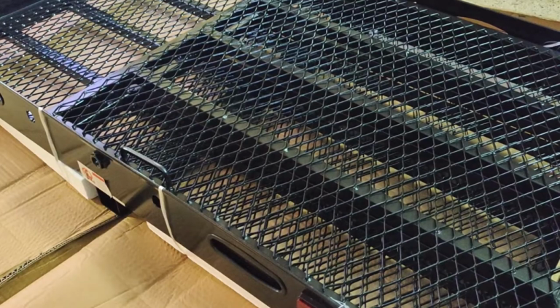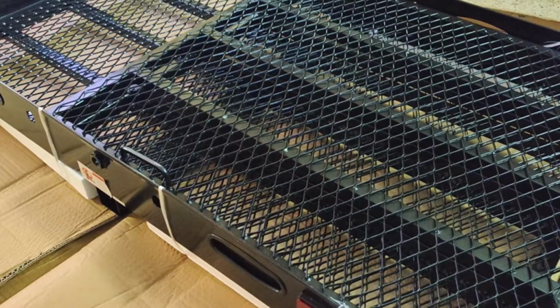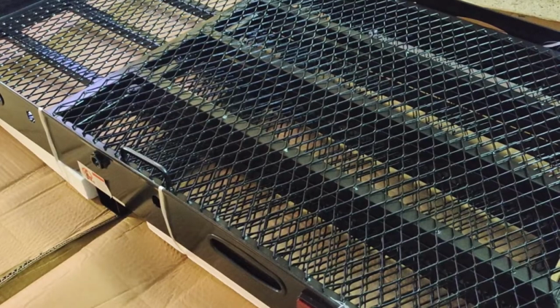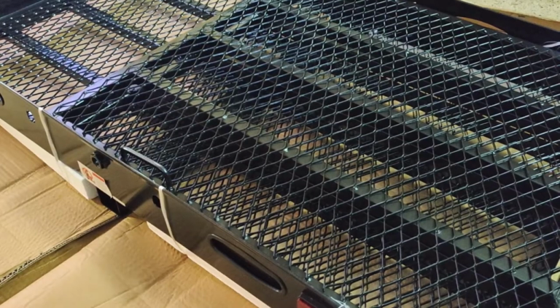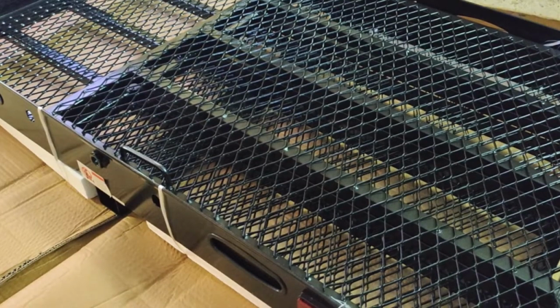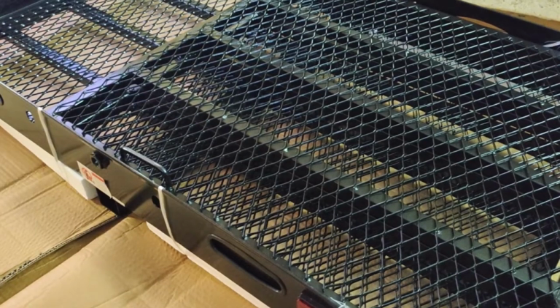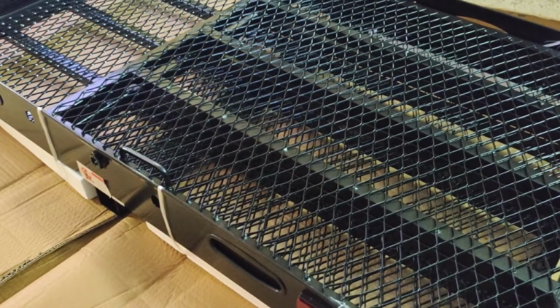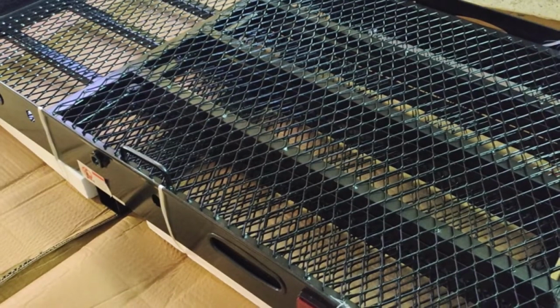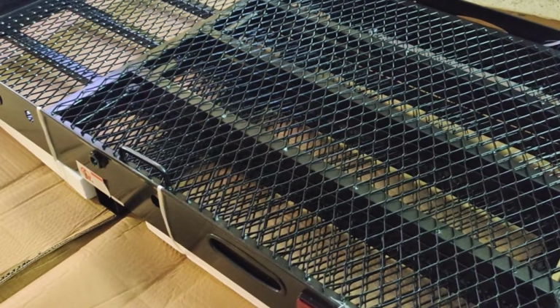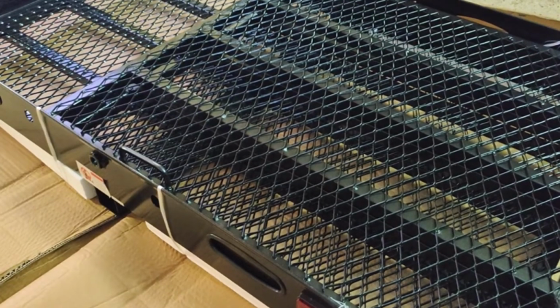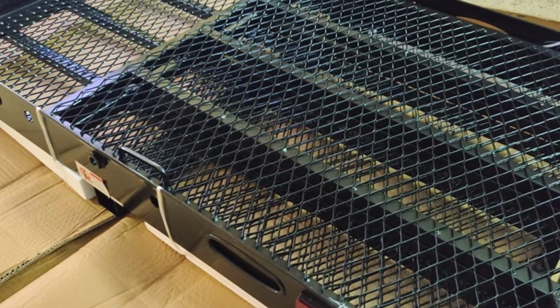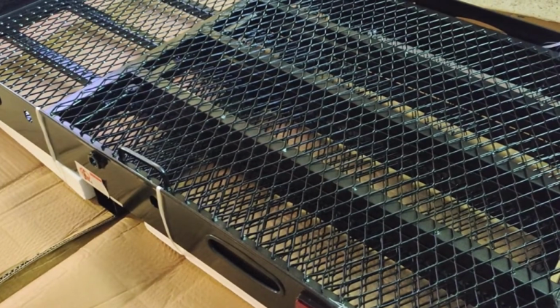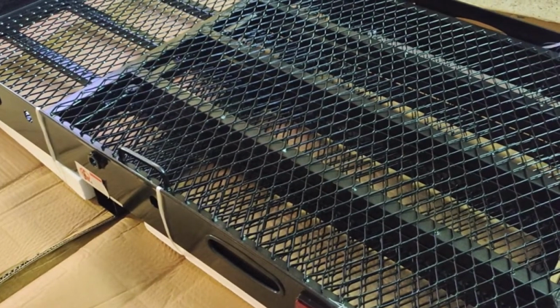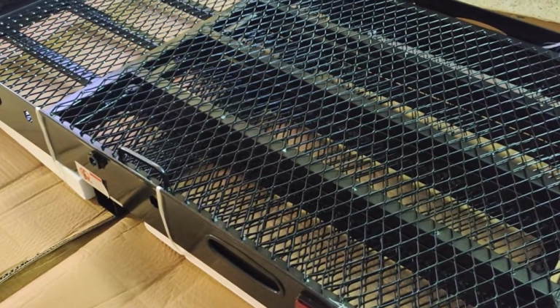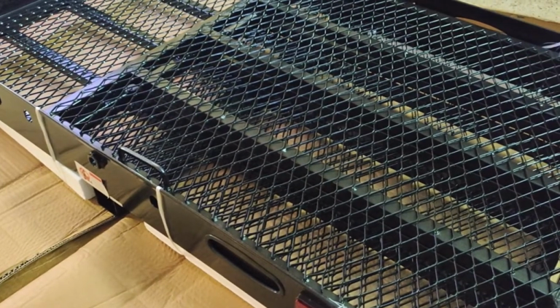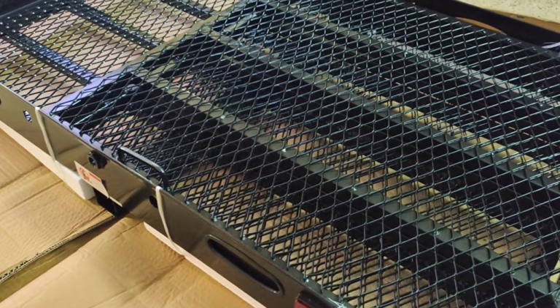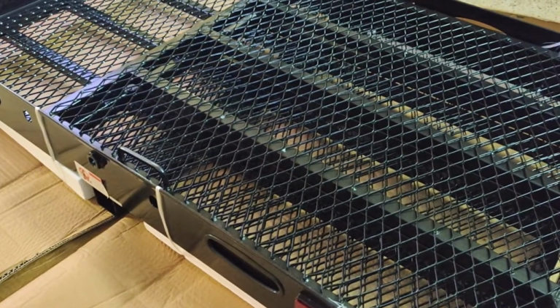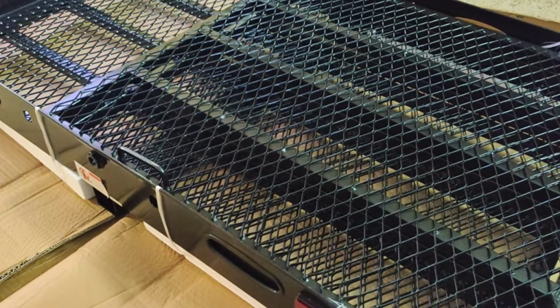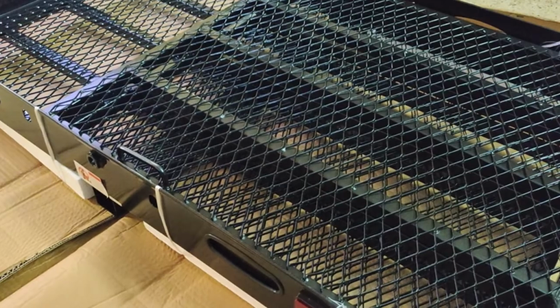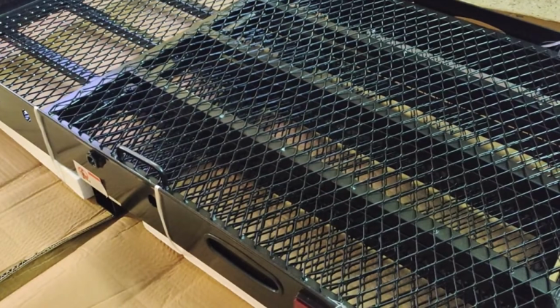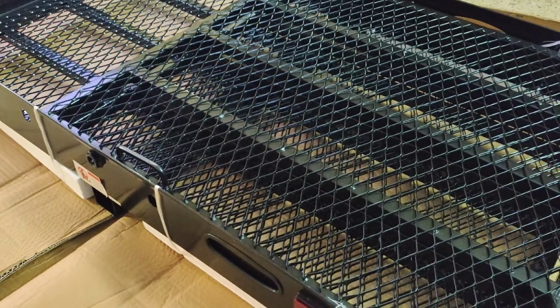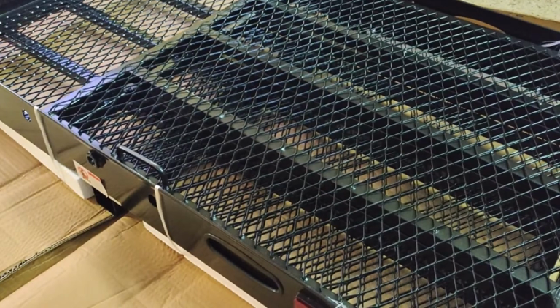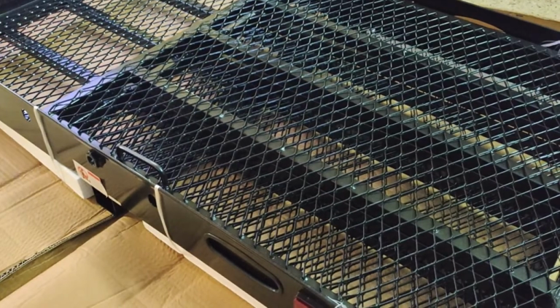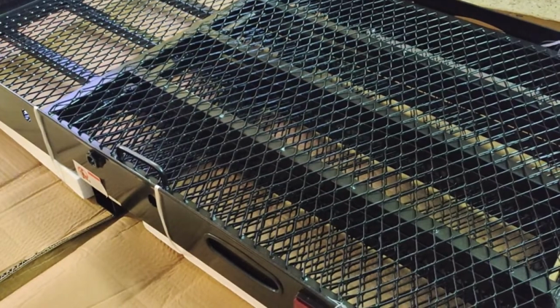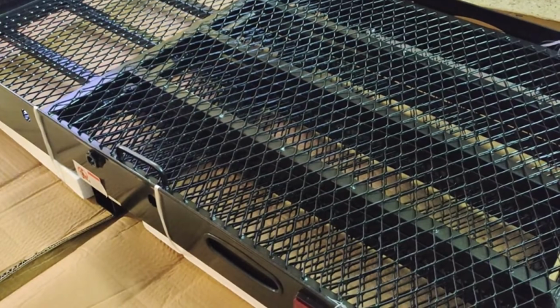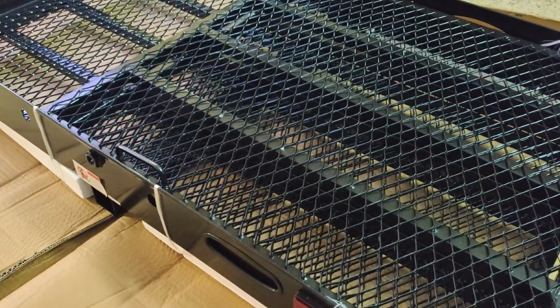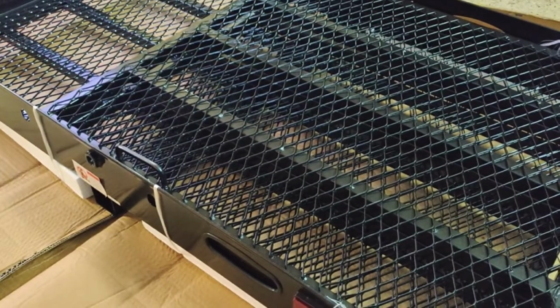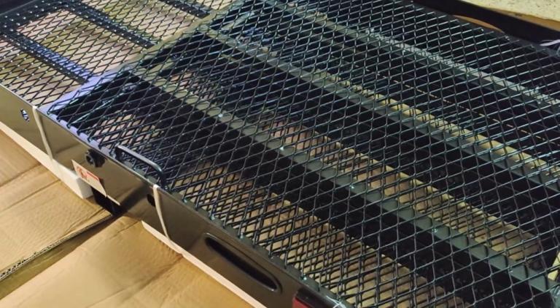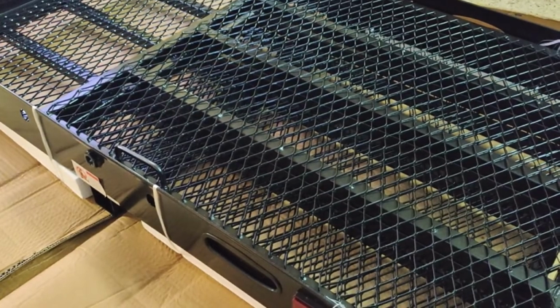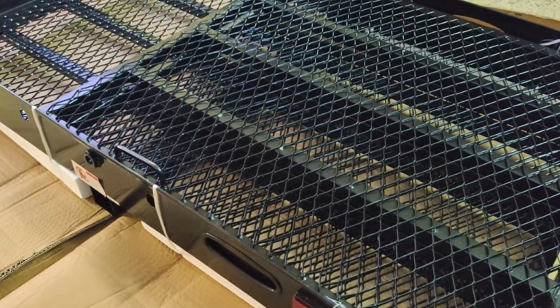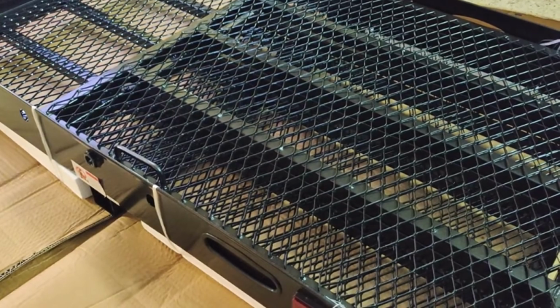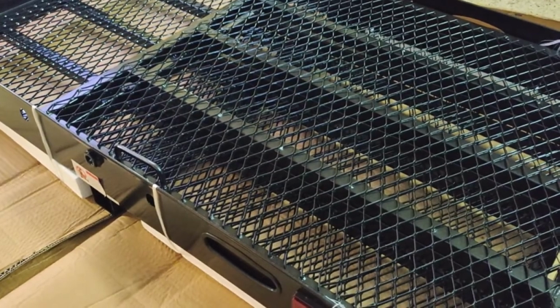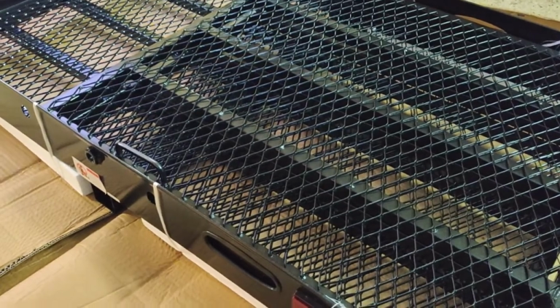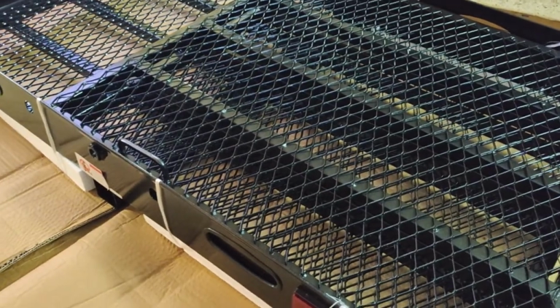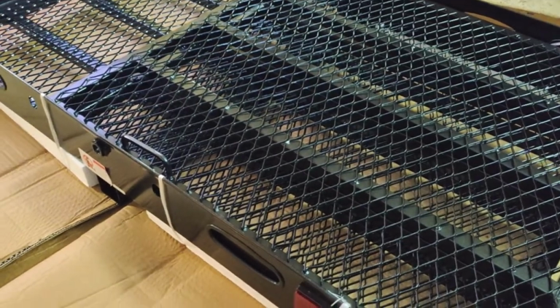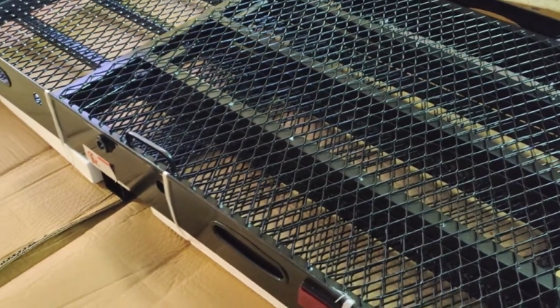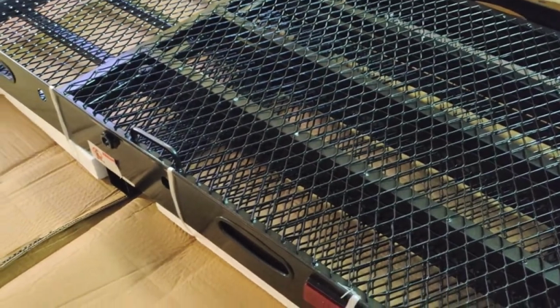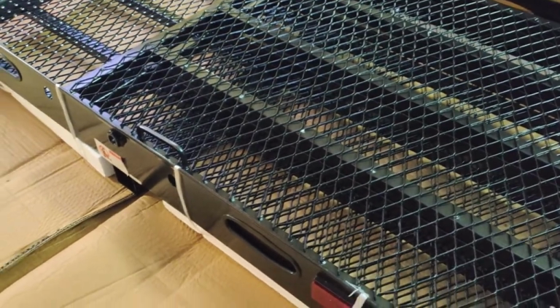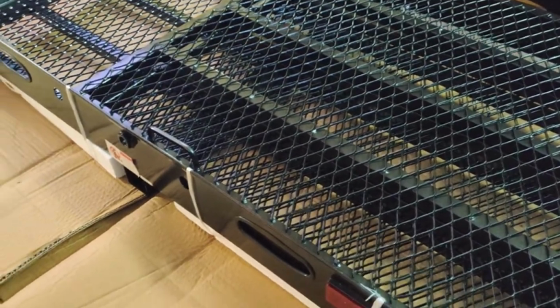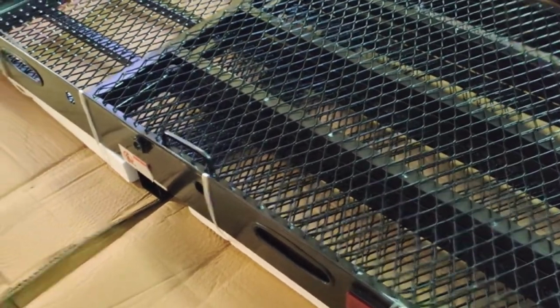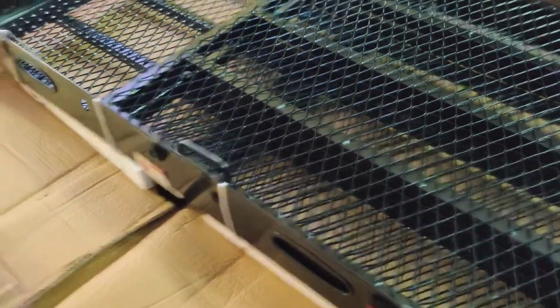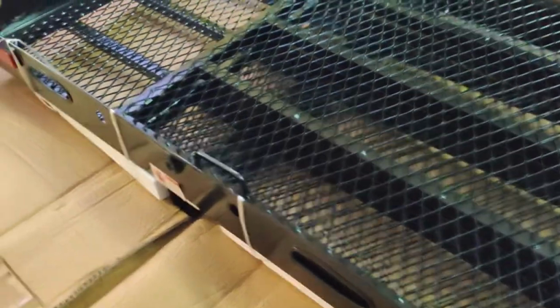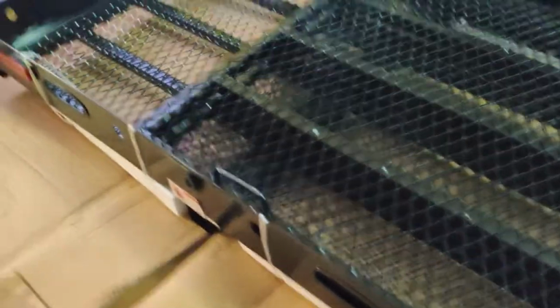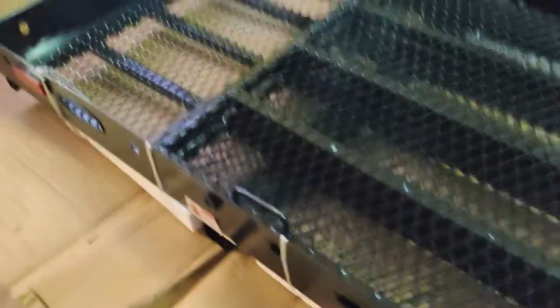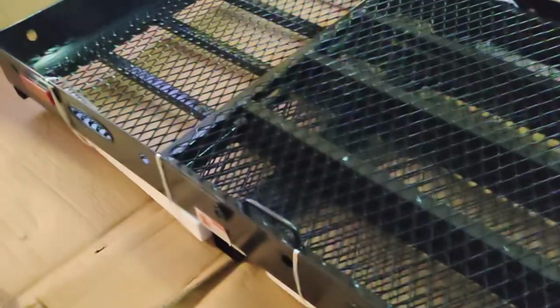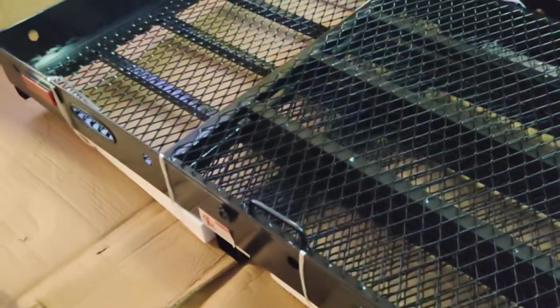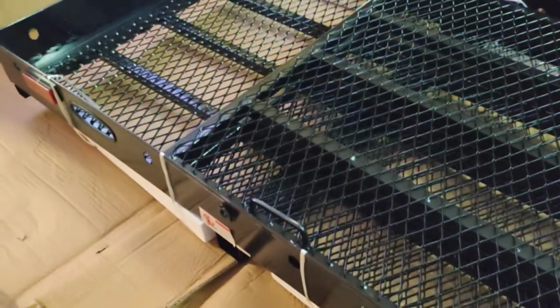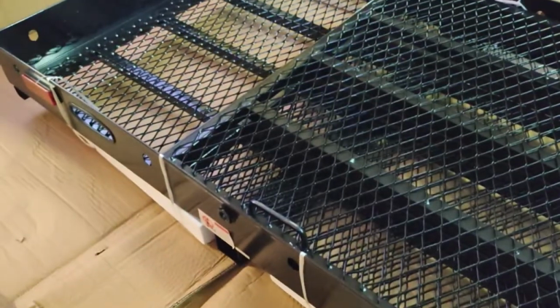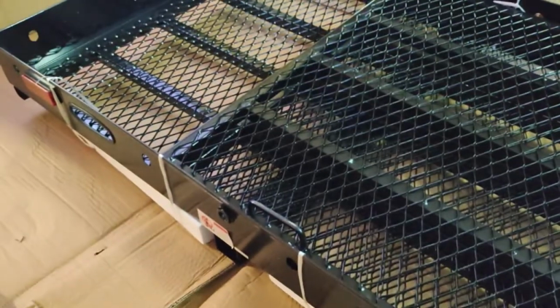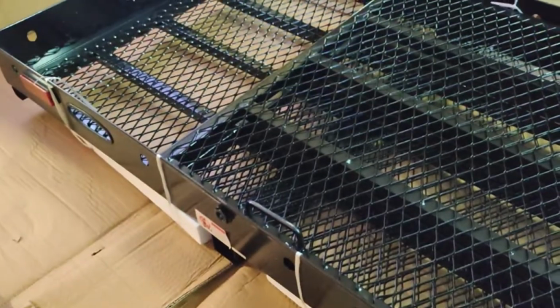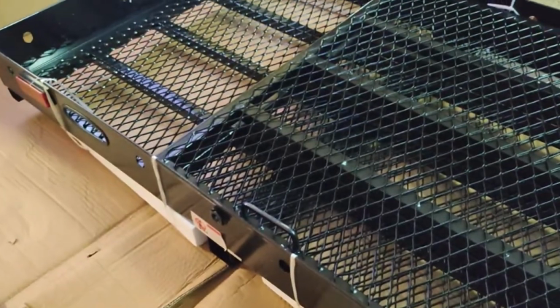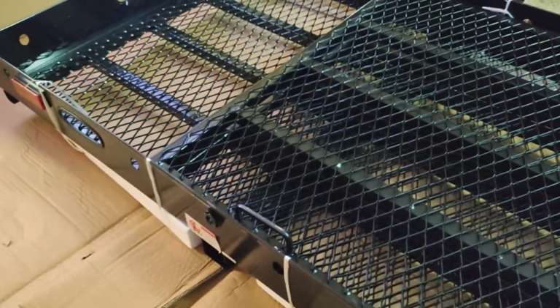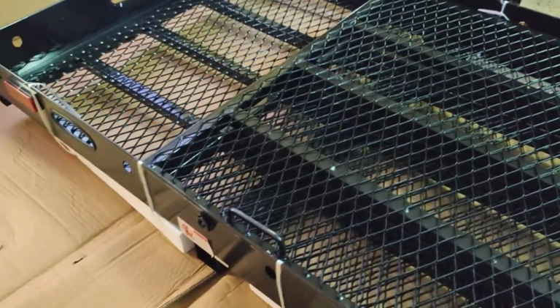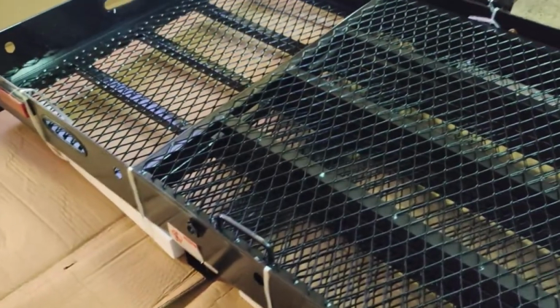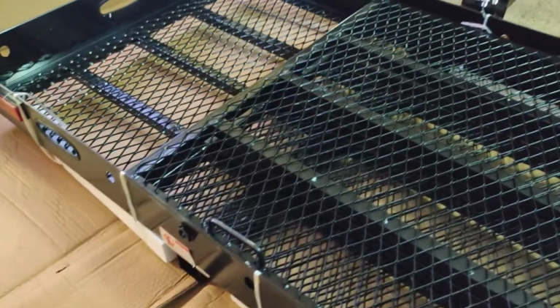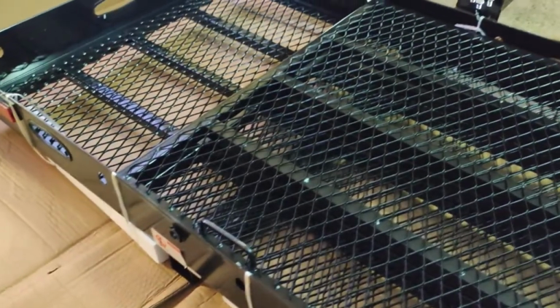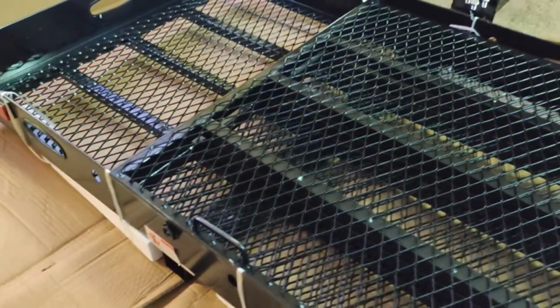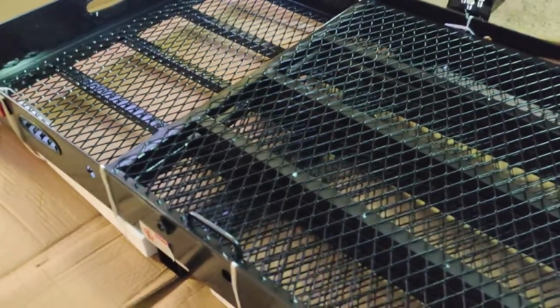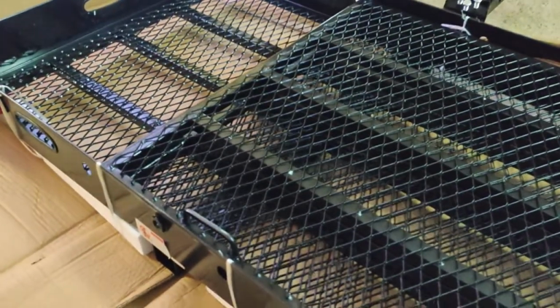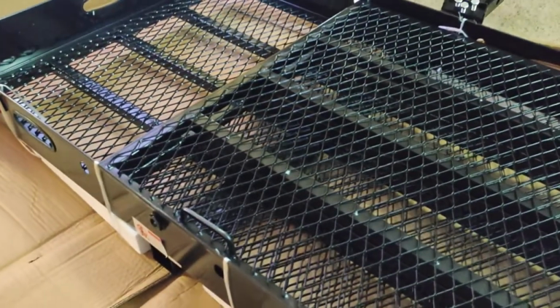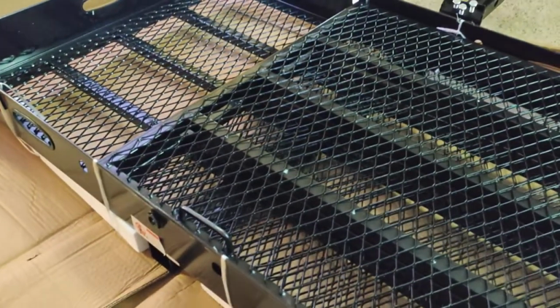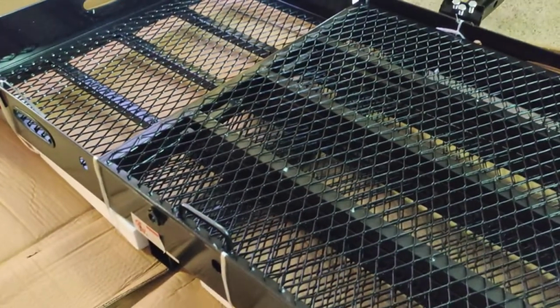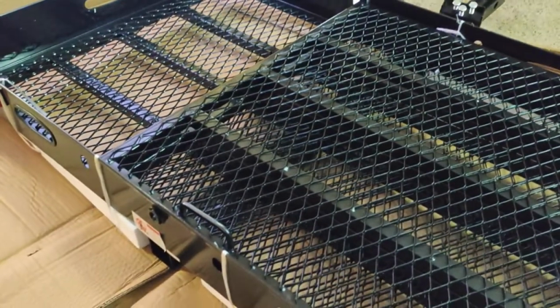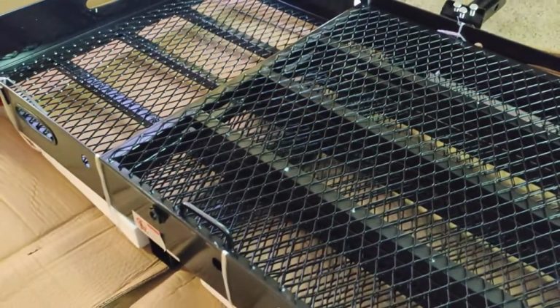Alright, so now we've got it flipped over right side up. We're going to go ahead and cut all the stuff off and remove the styrofoam.